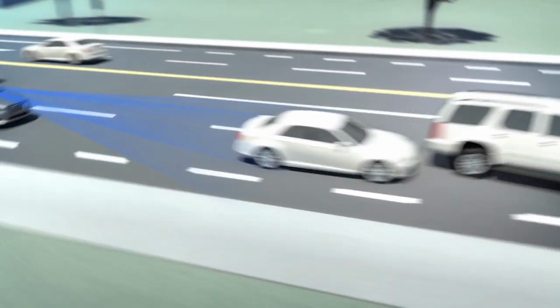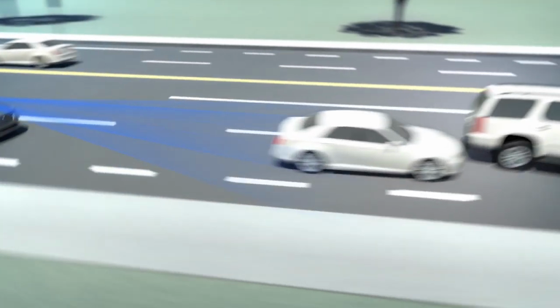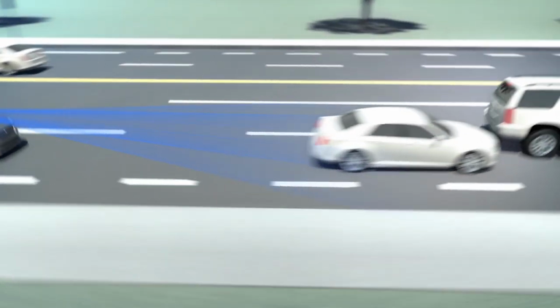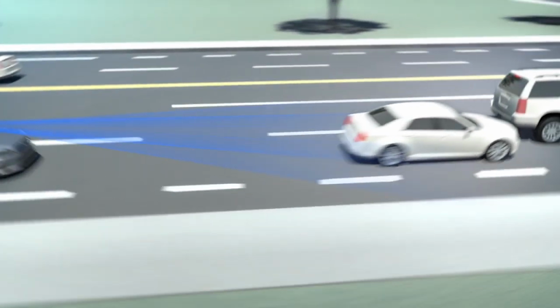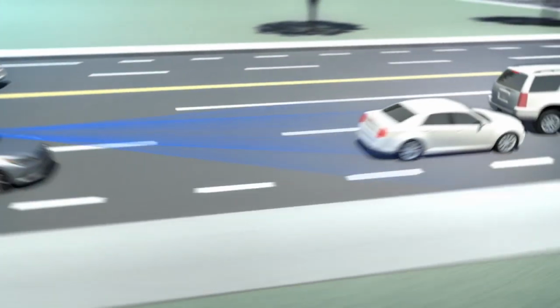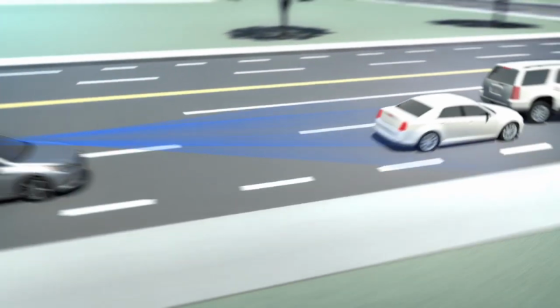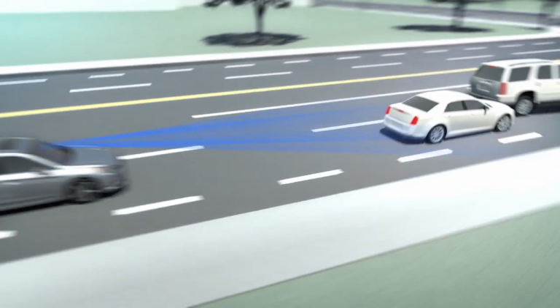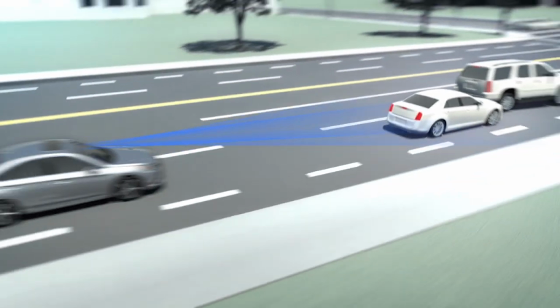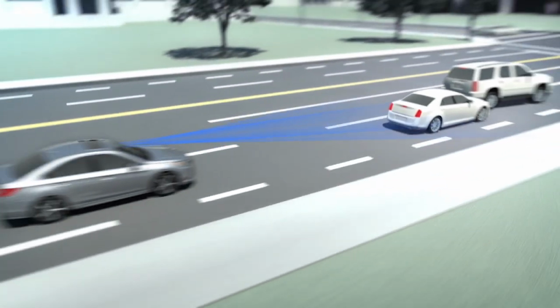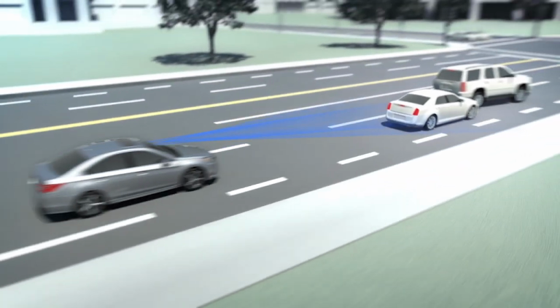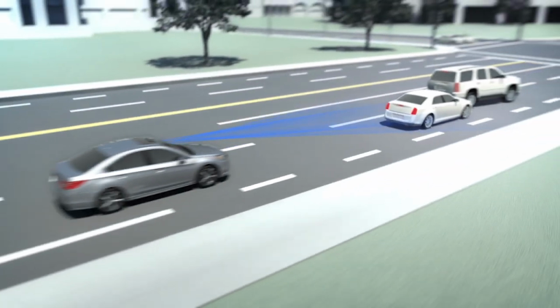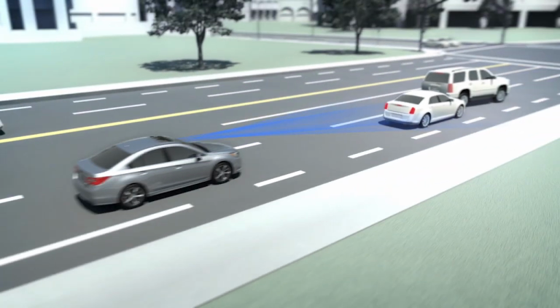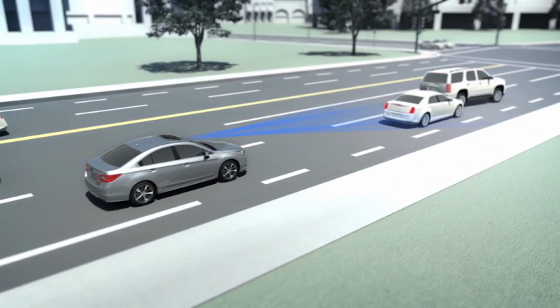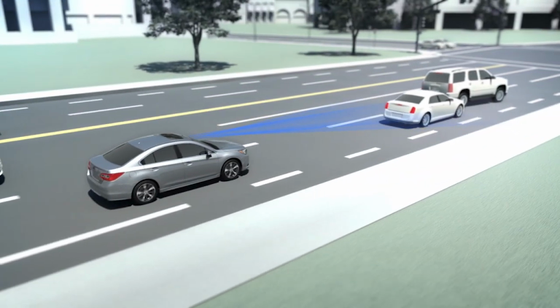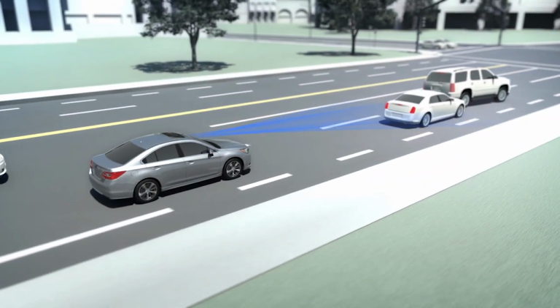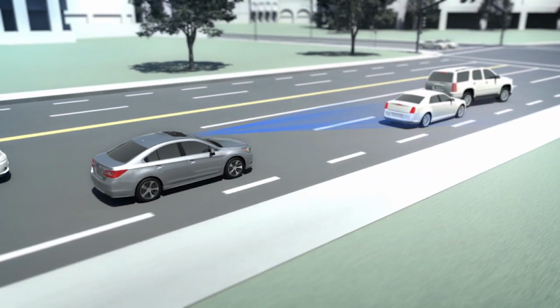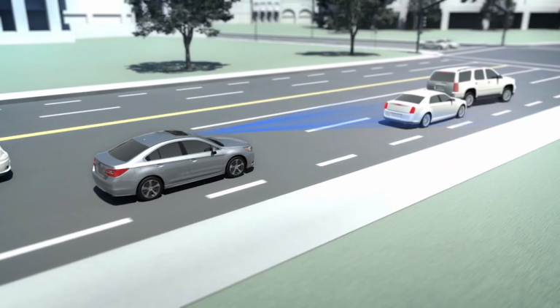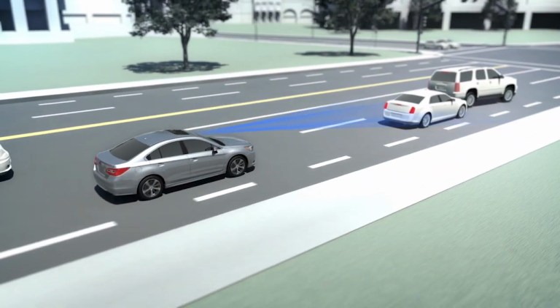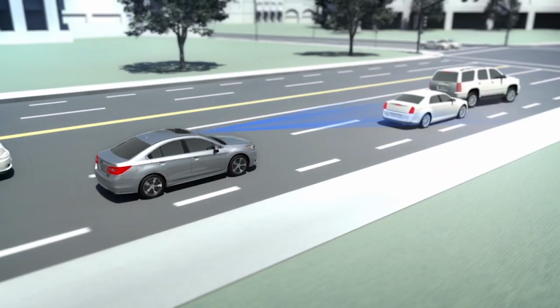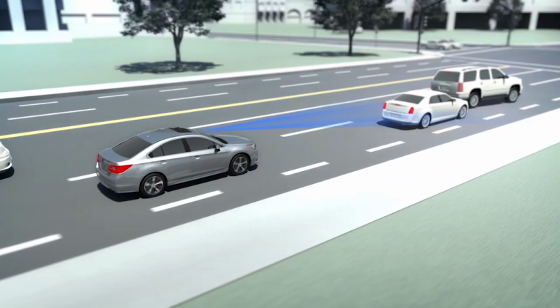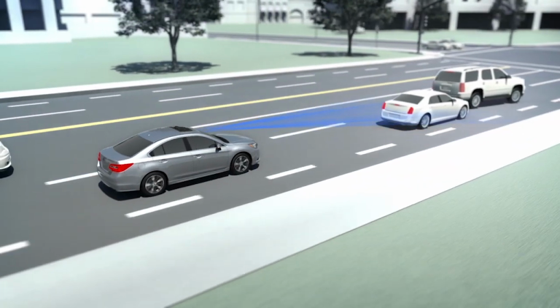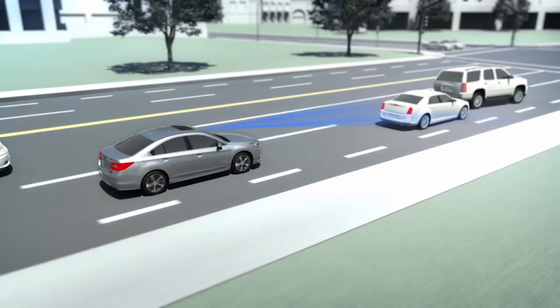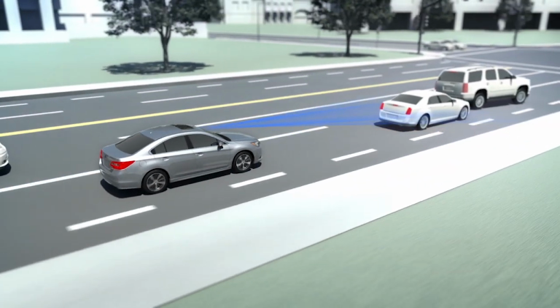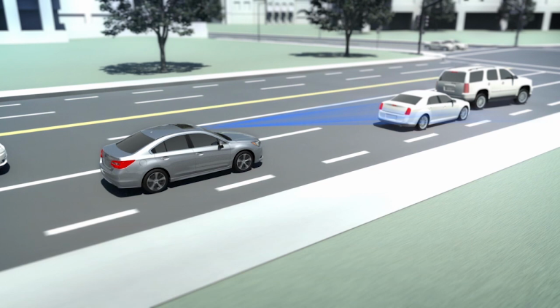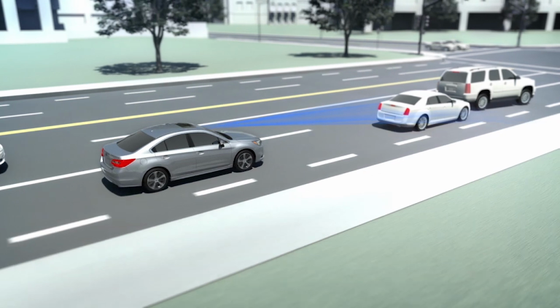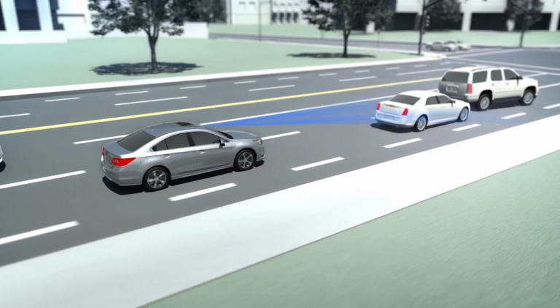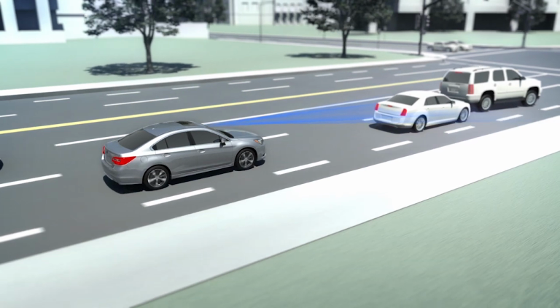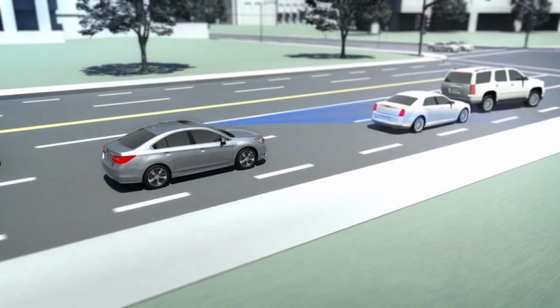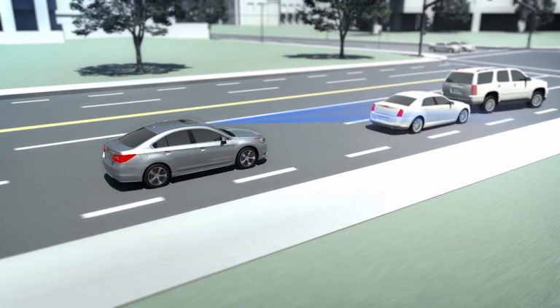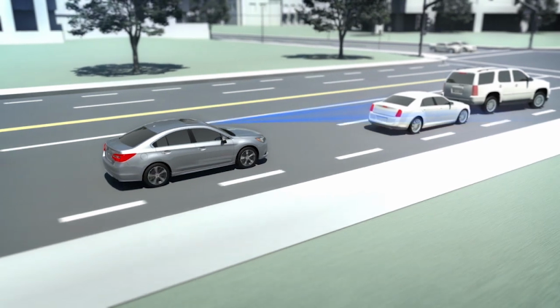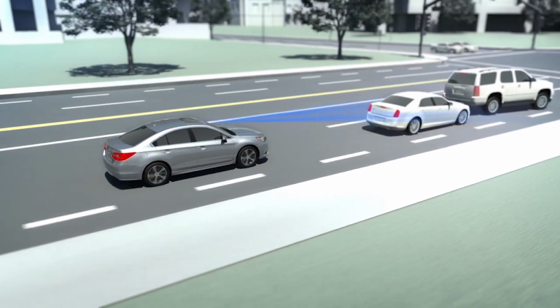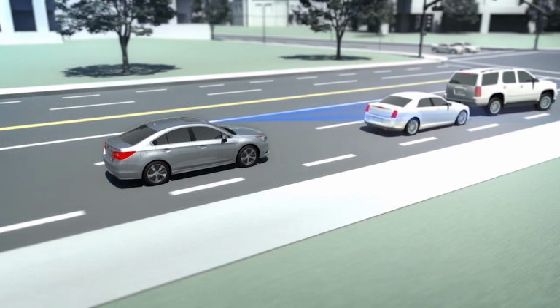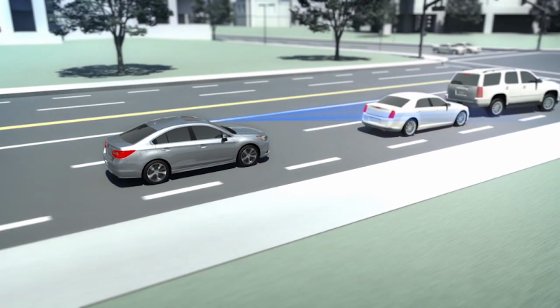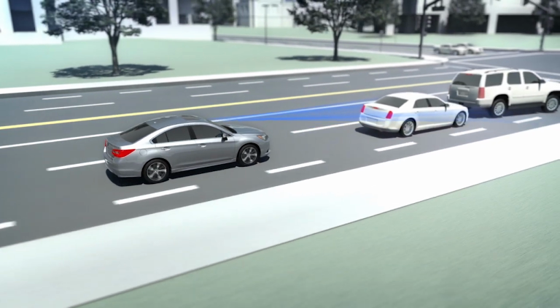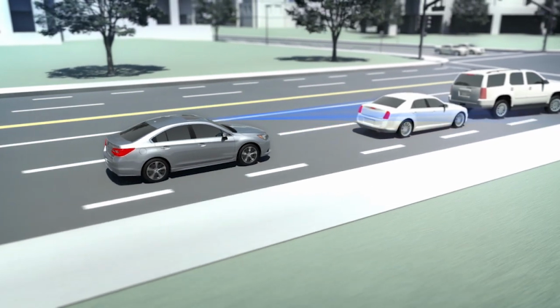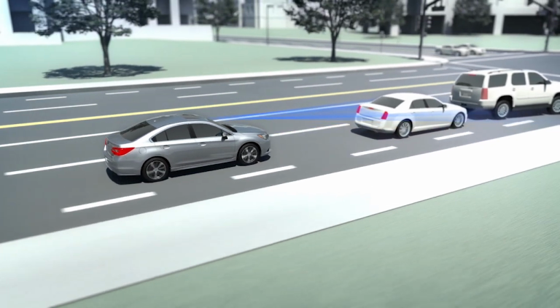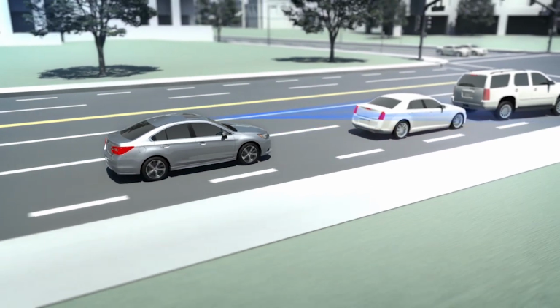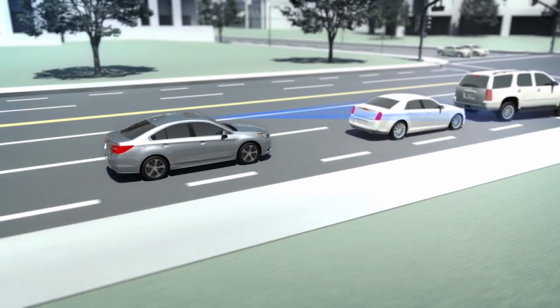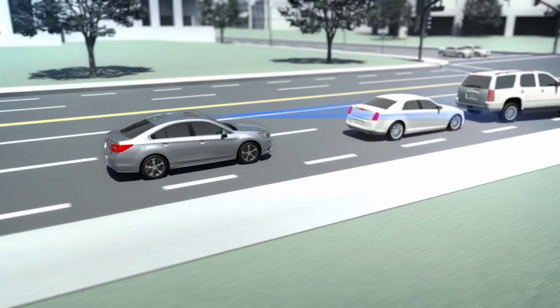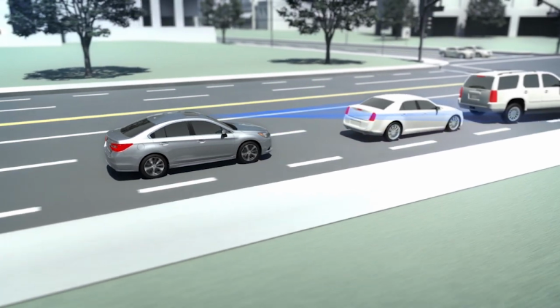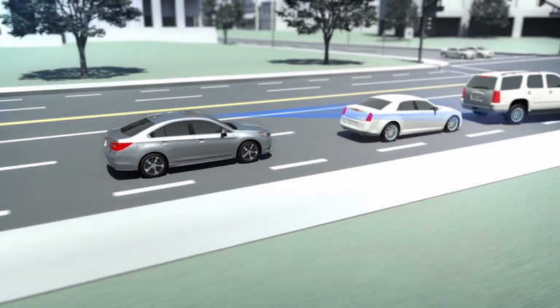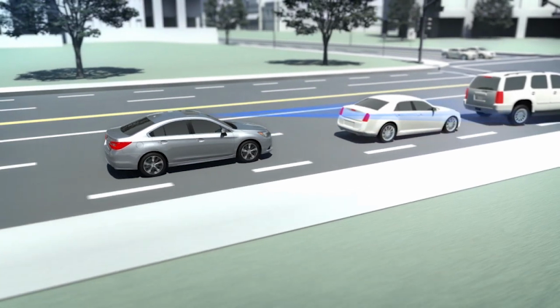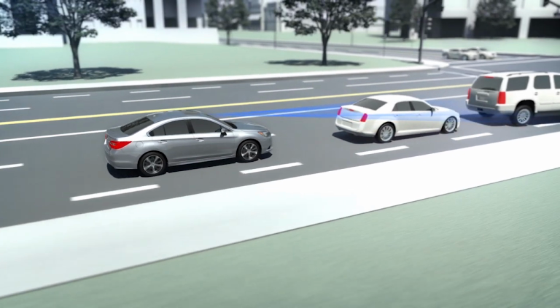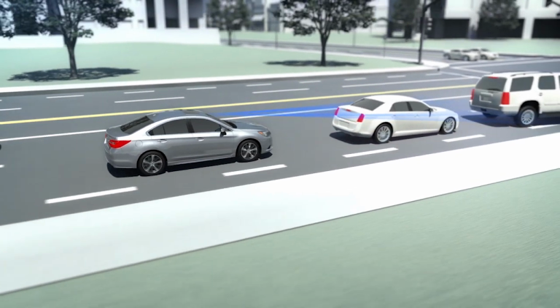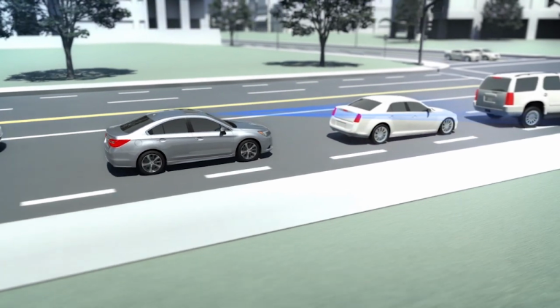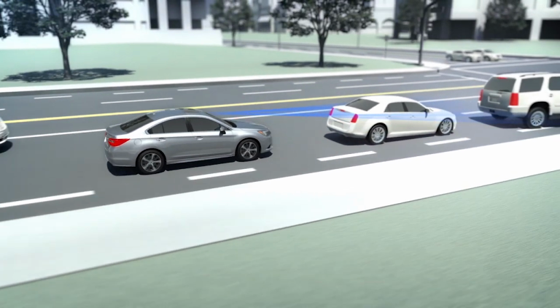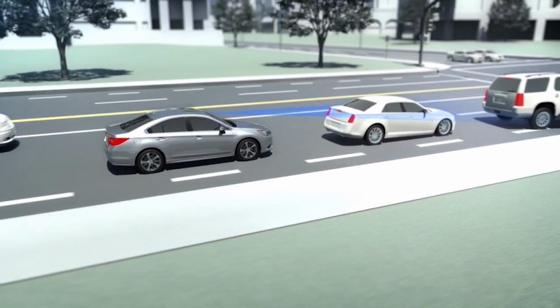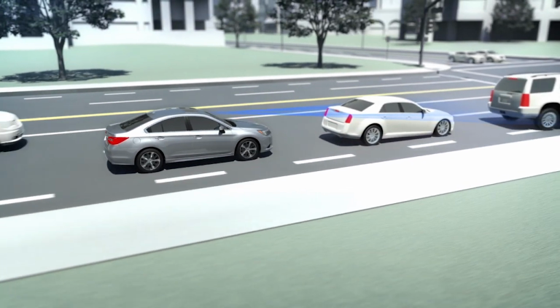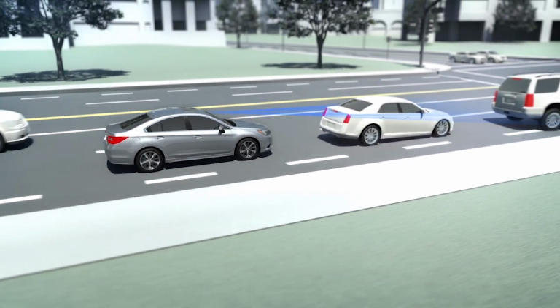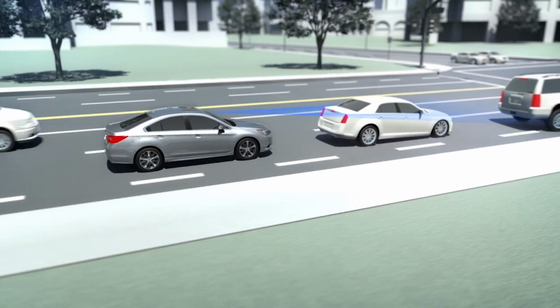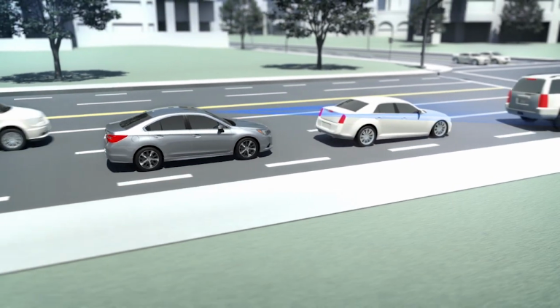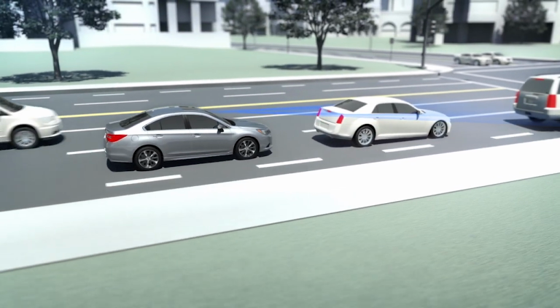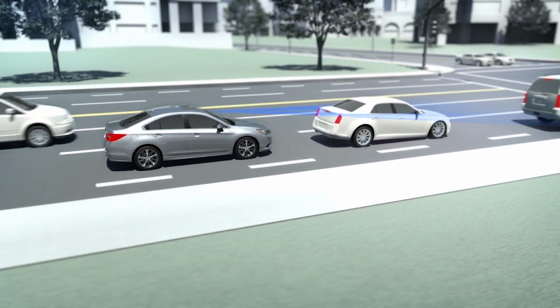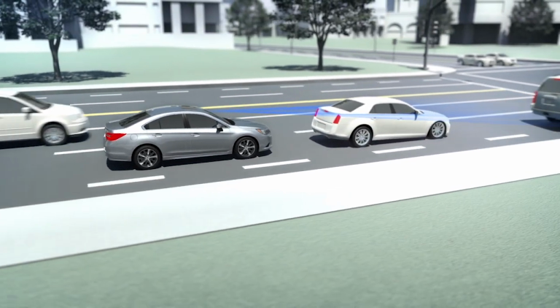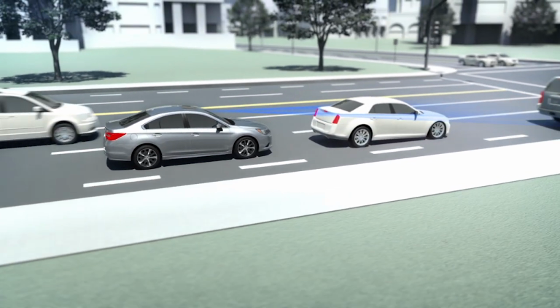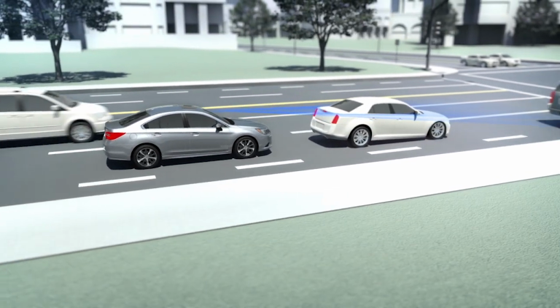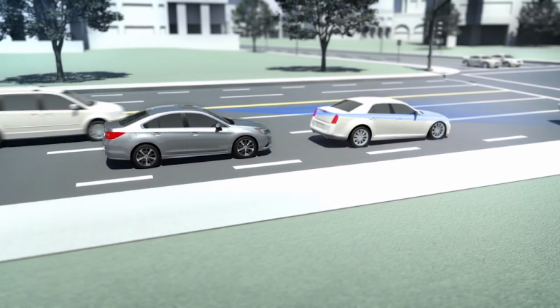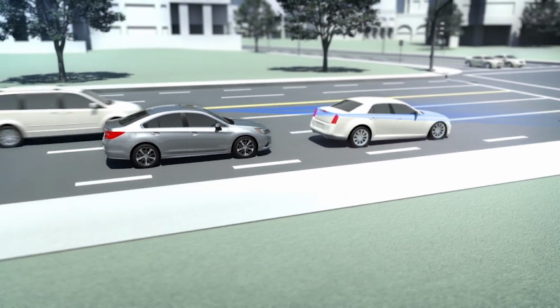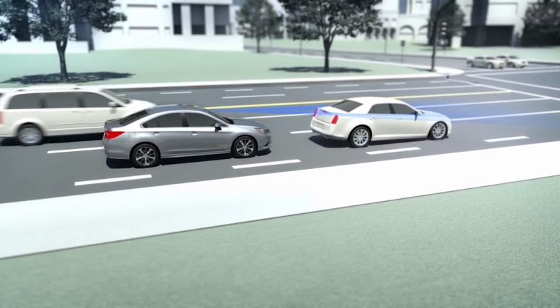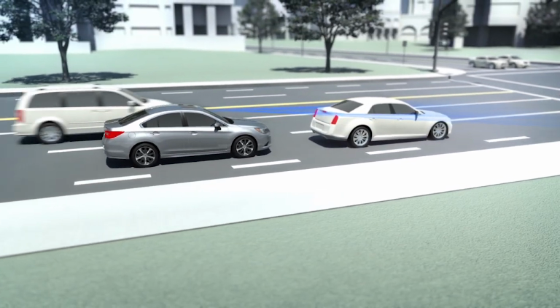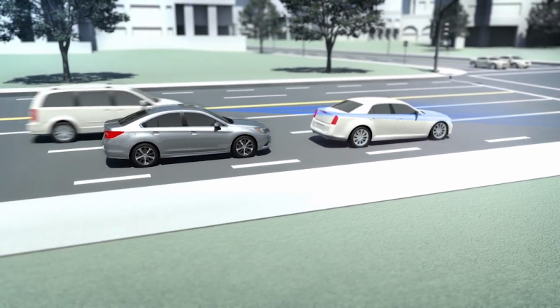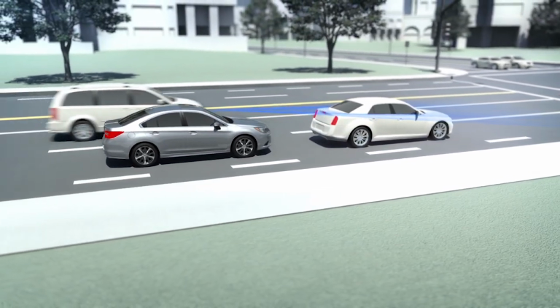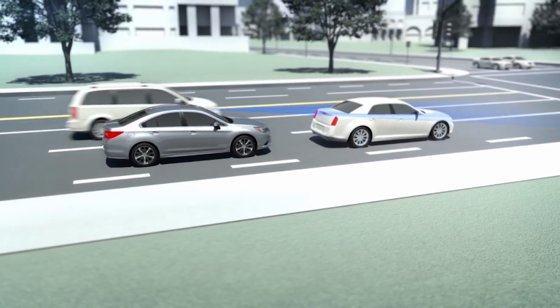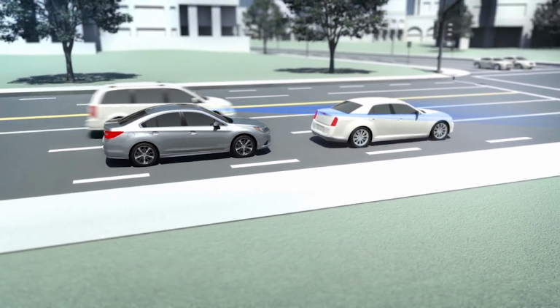If the driver doesn't hit the brakes, EyeSight will do it for you, applying the brakes automatically, bringing the car to a full stop if necessary.